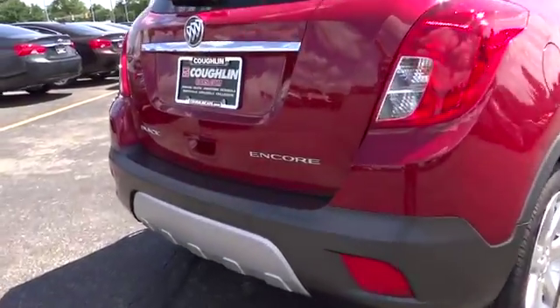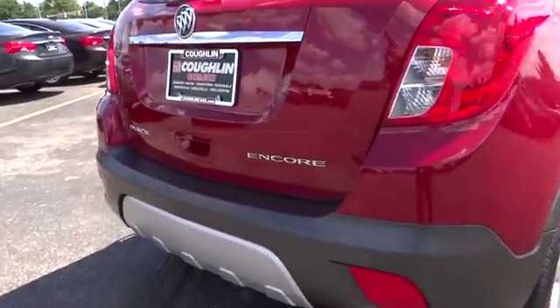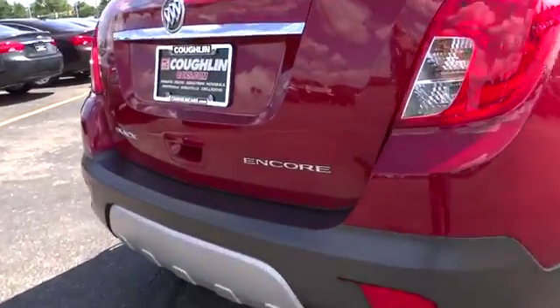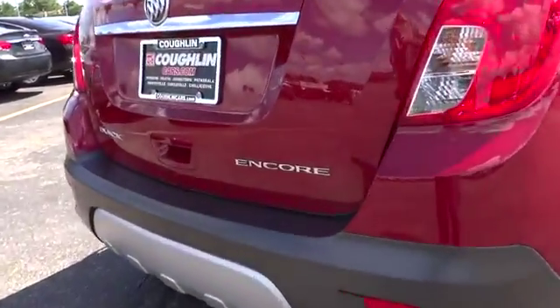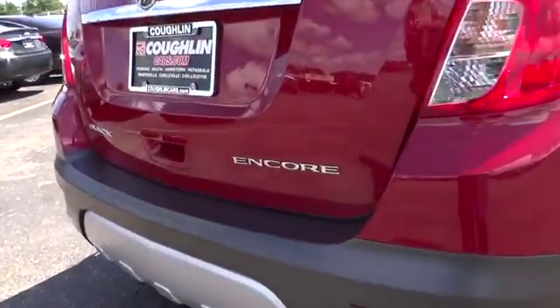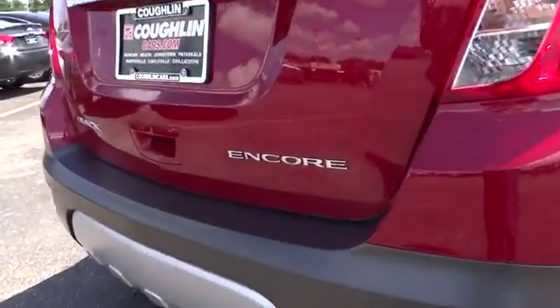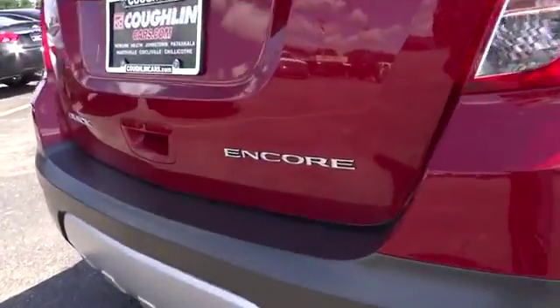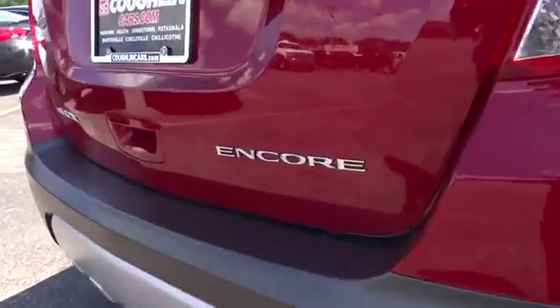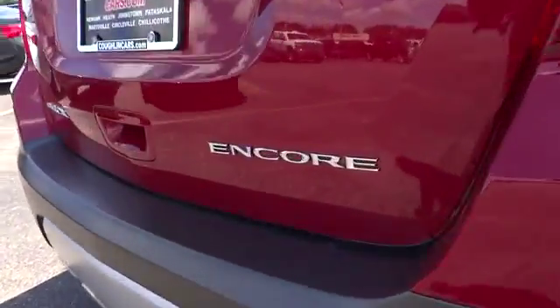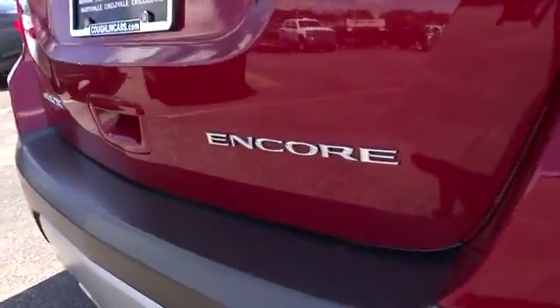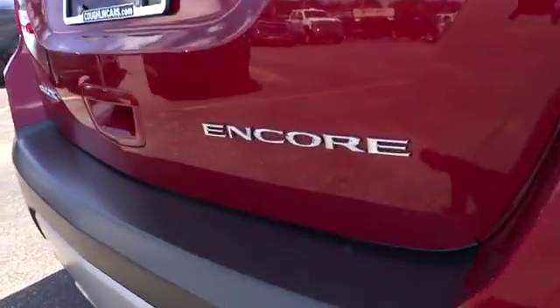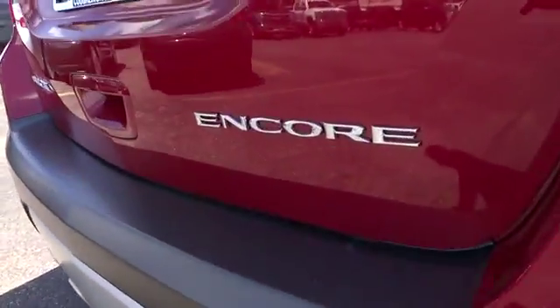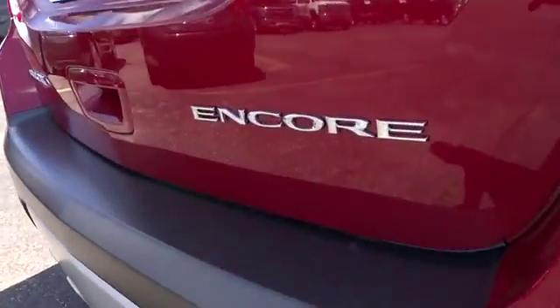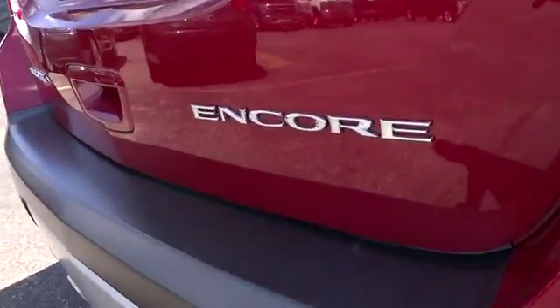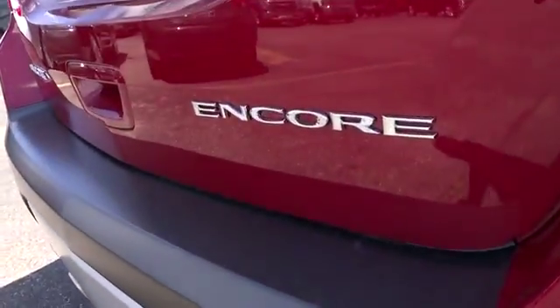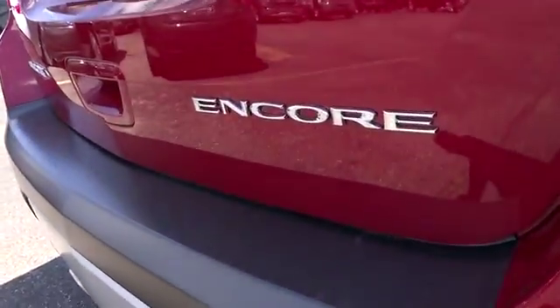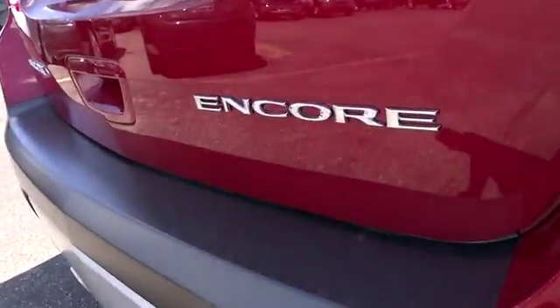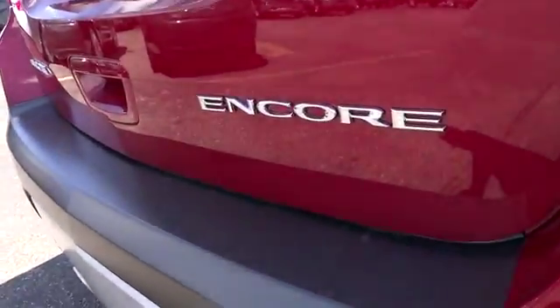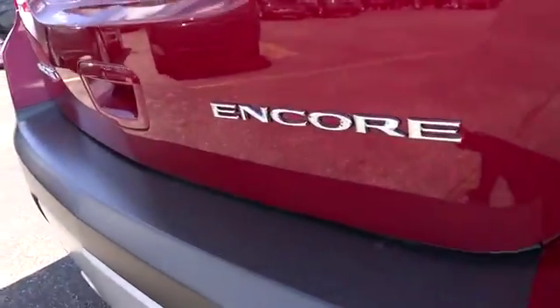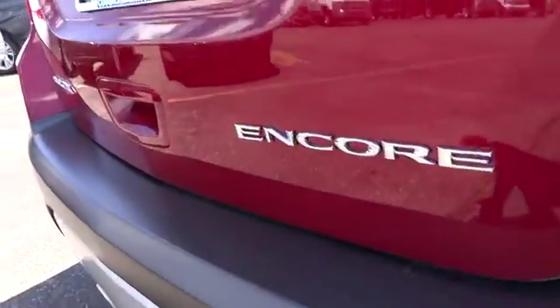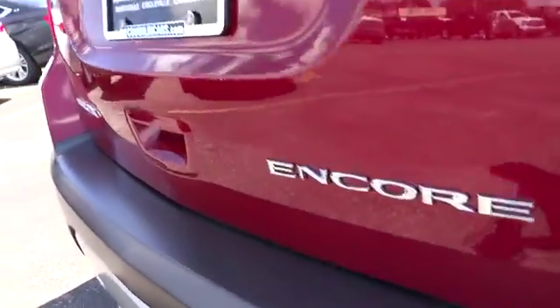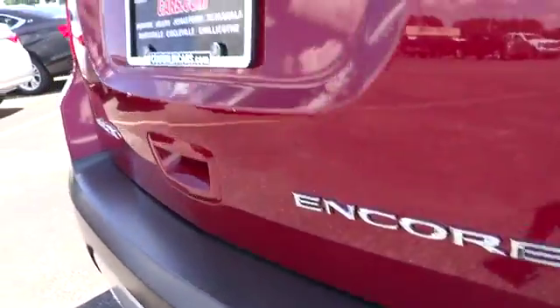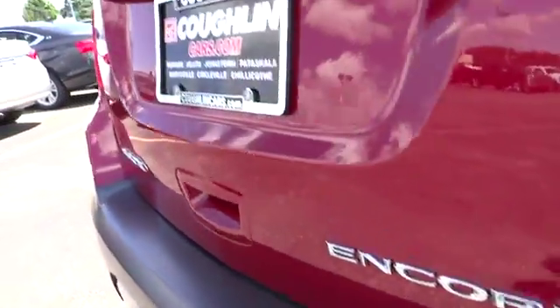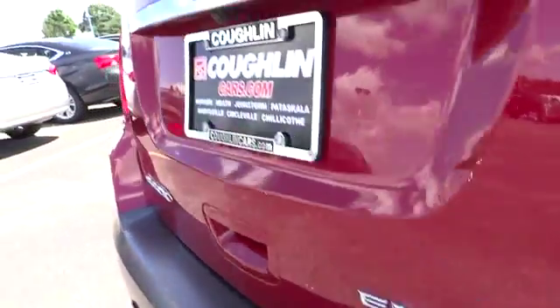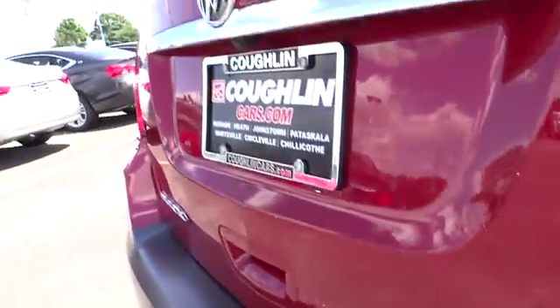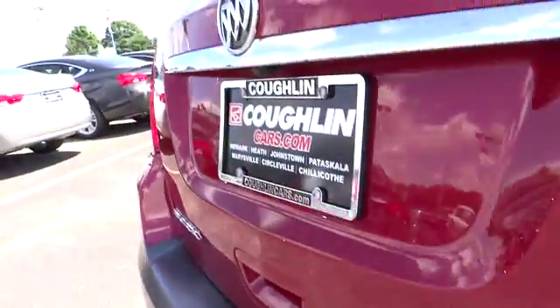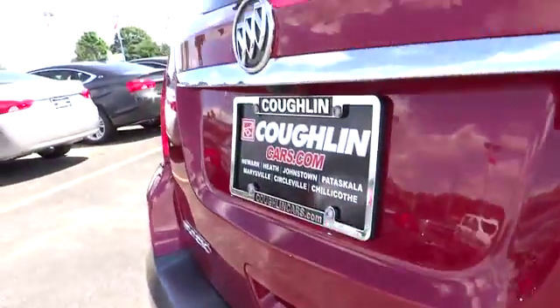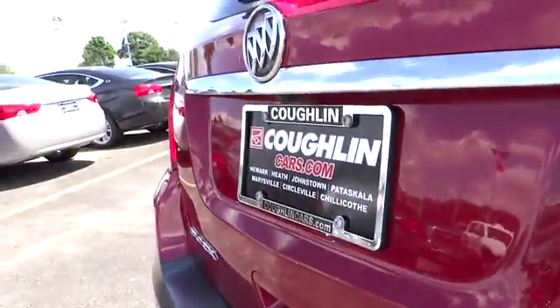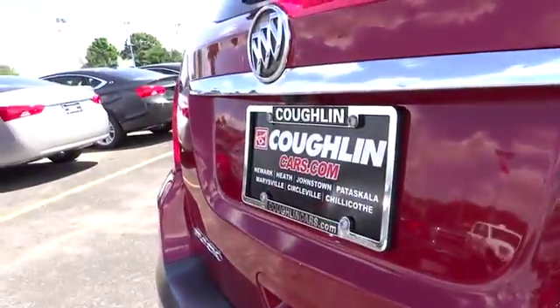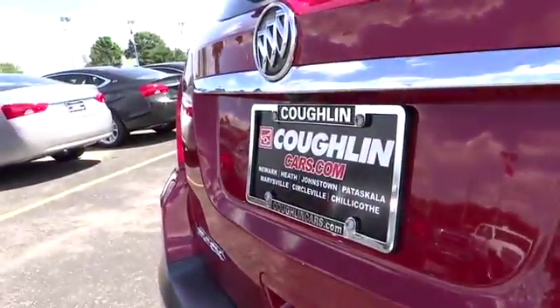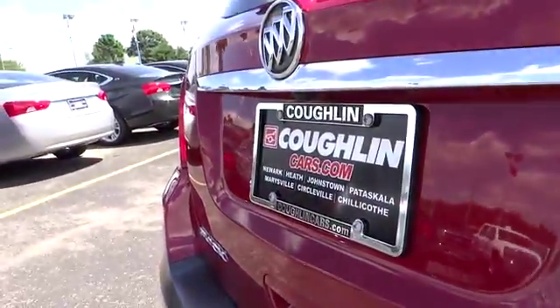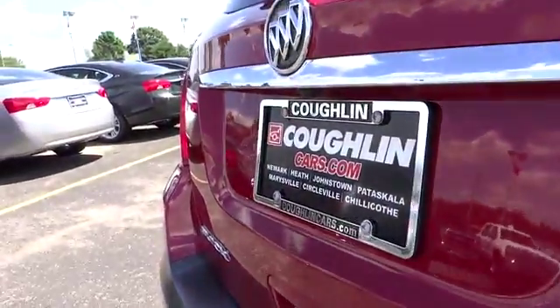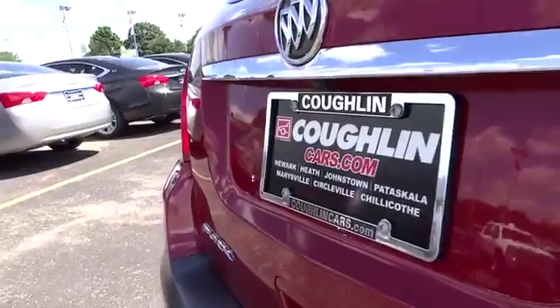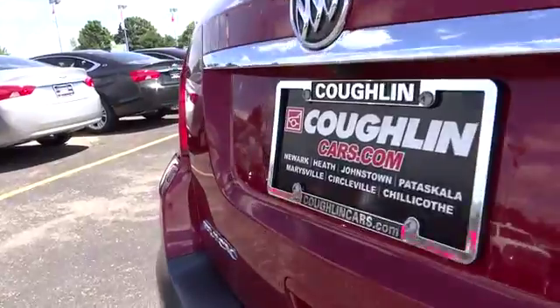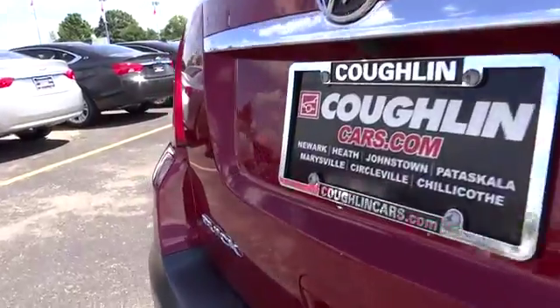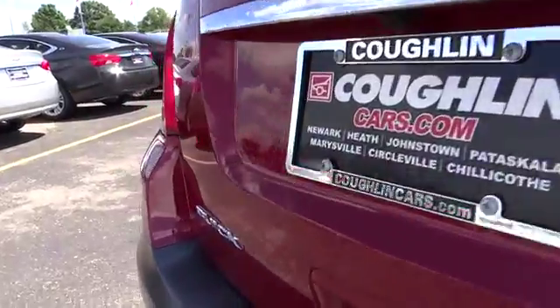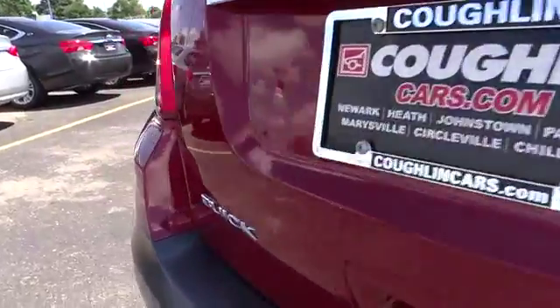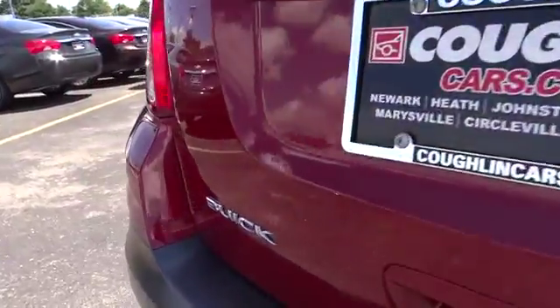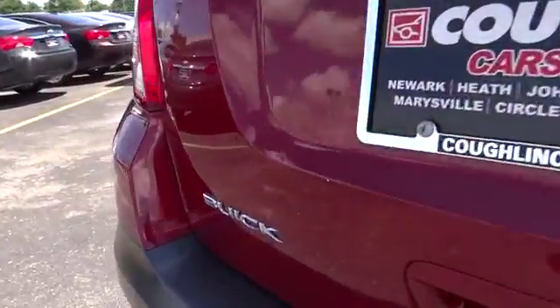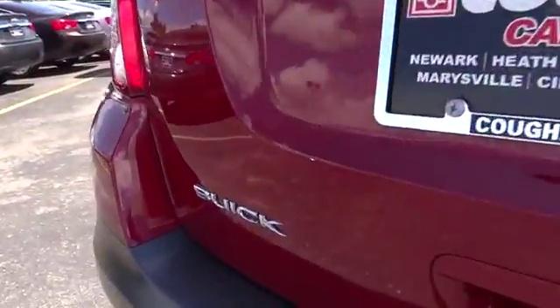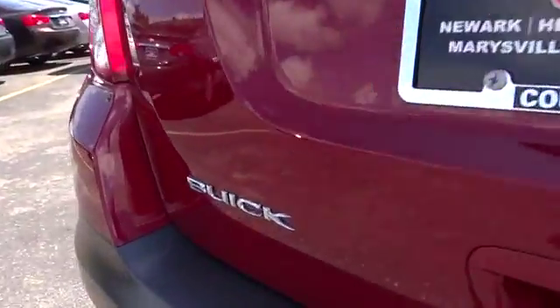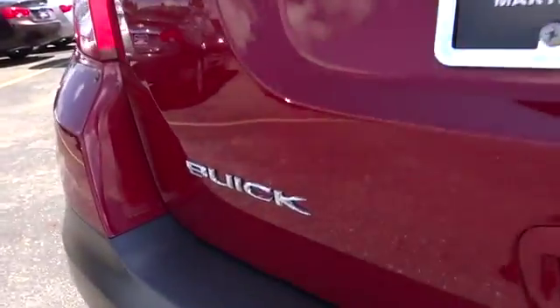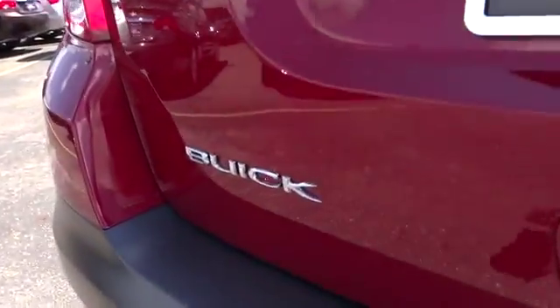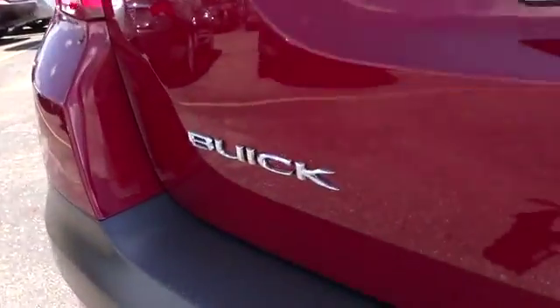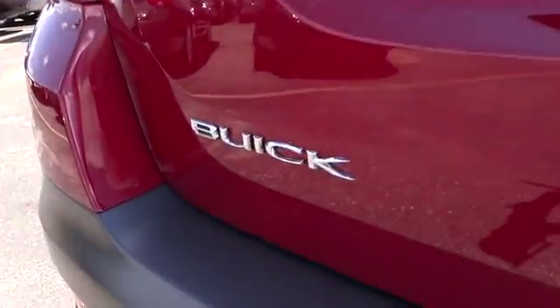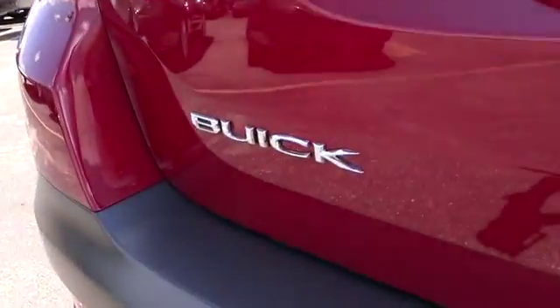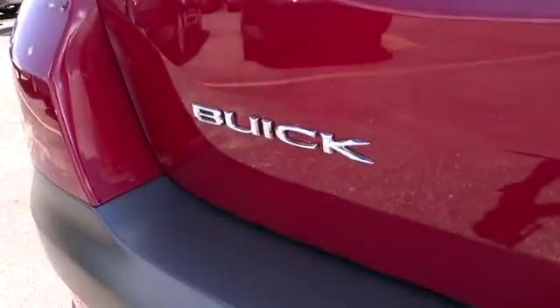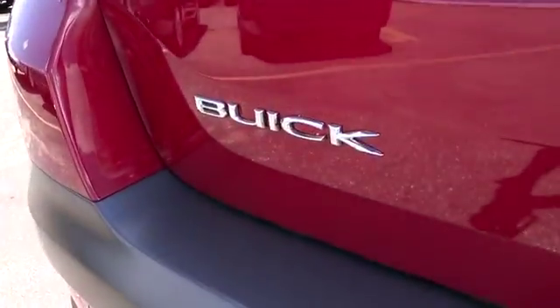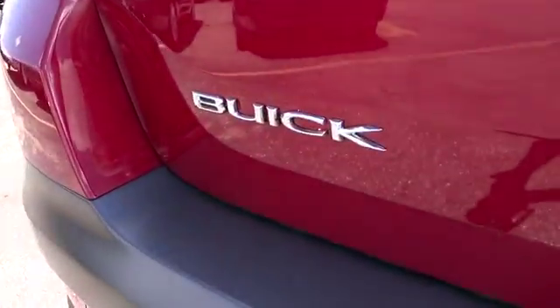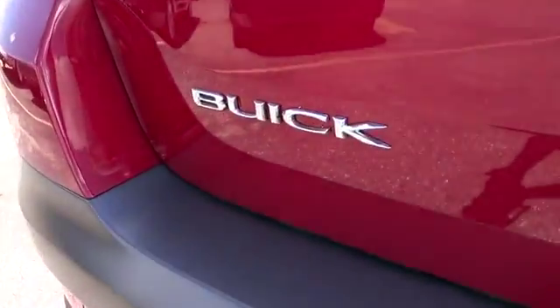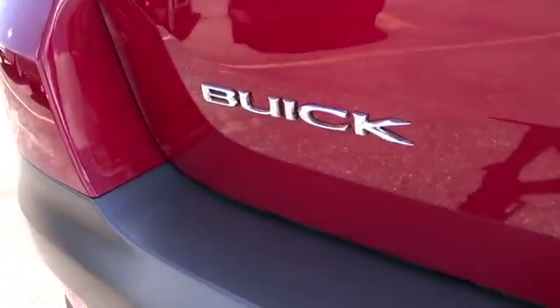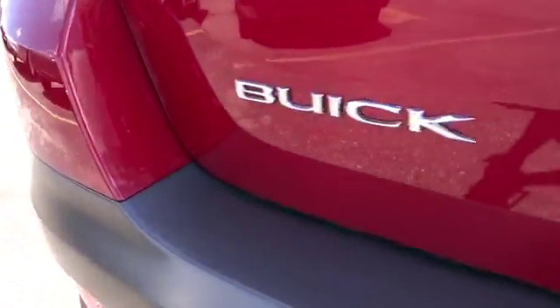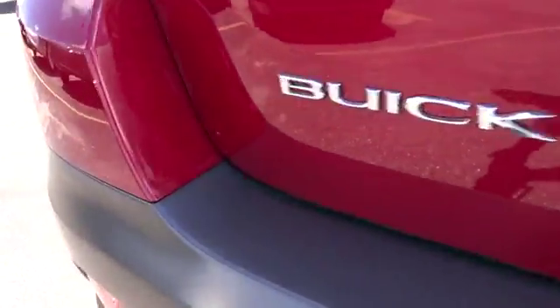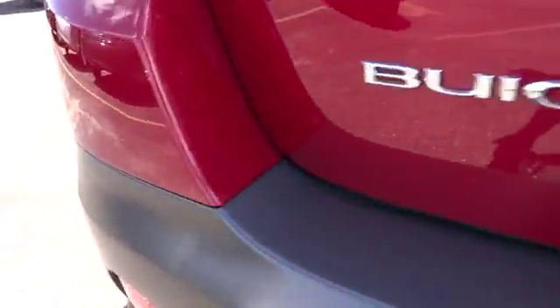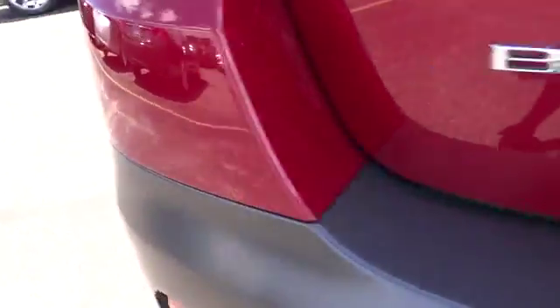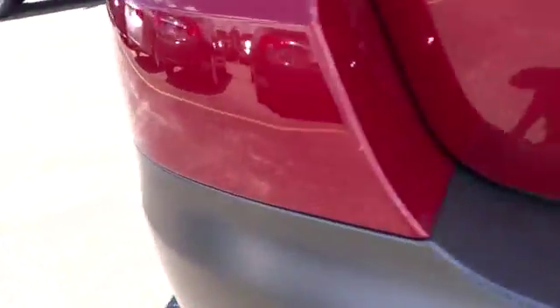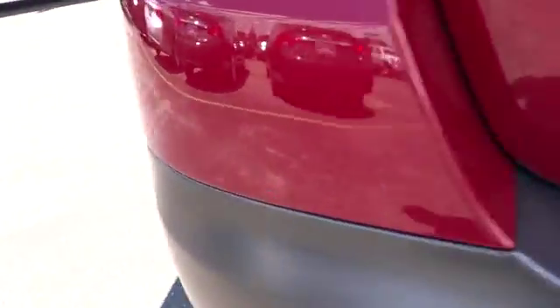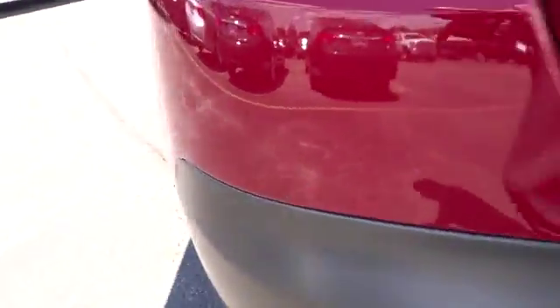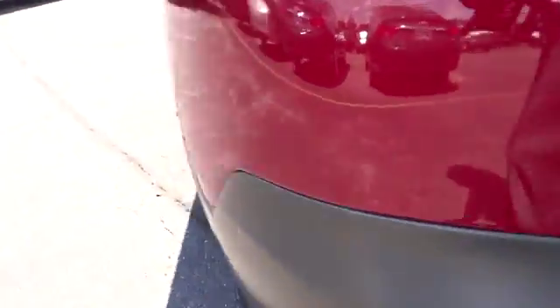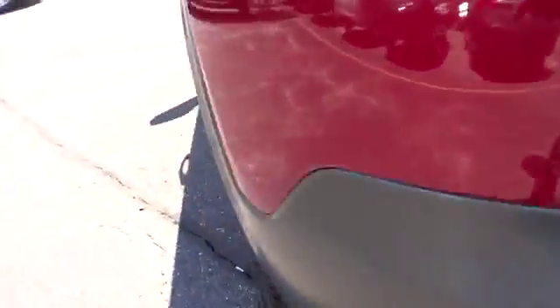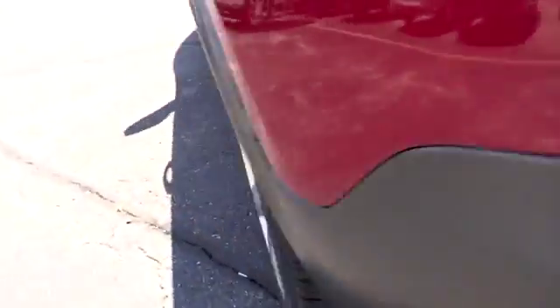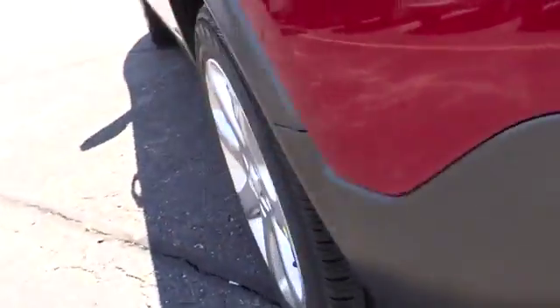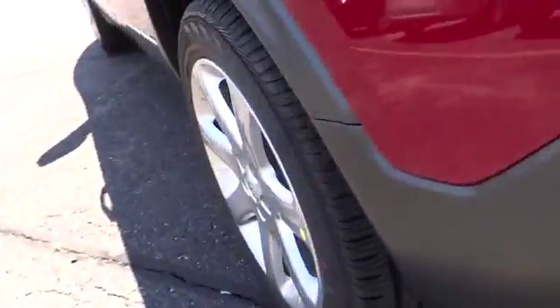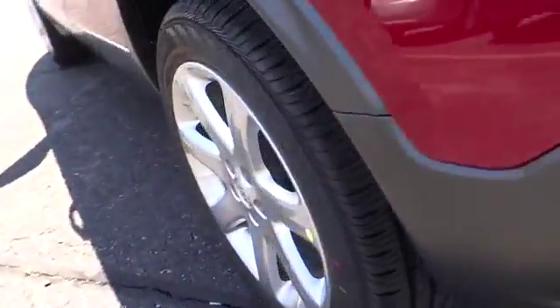Standard features that would make any car owner smile. This vehicle has less than 100 miles. Here are some of this vehicle's great options.